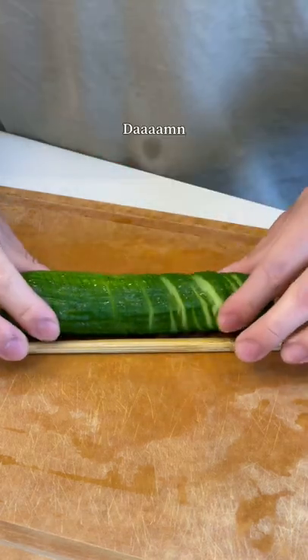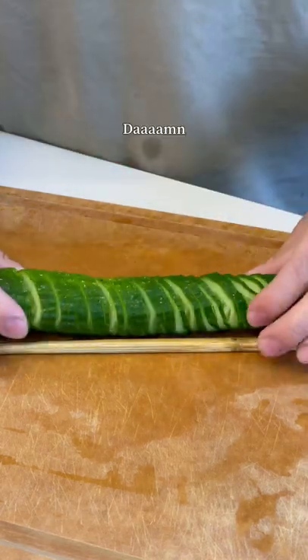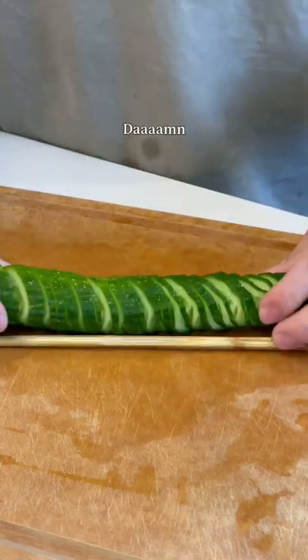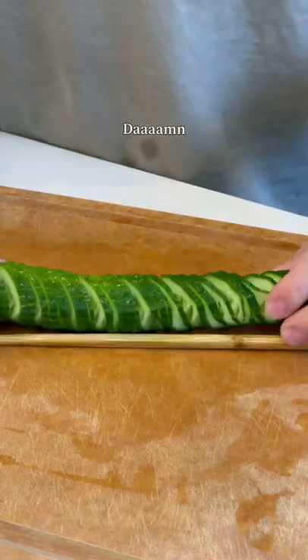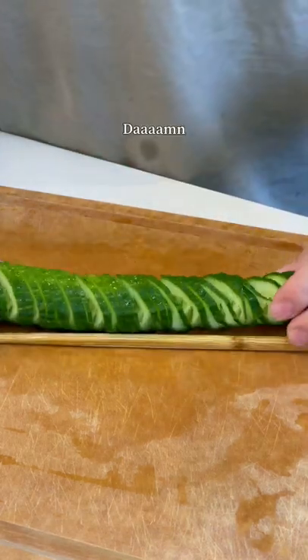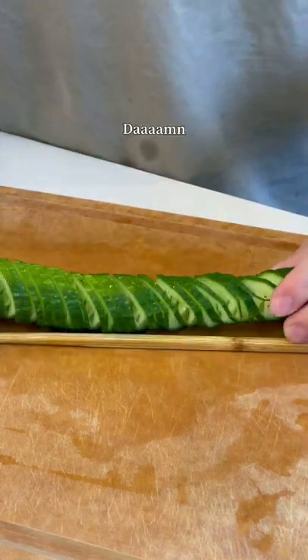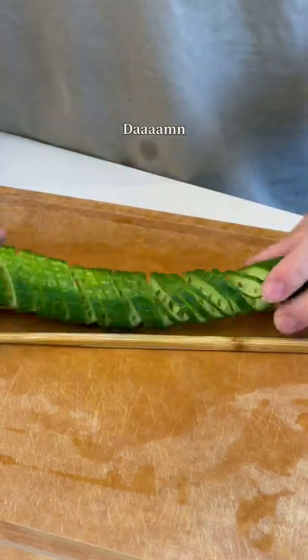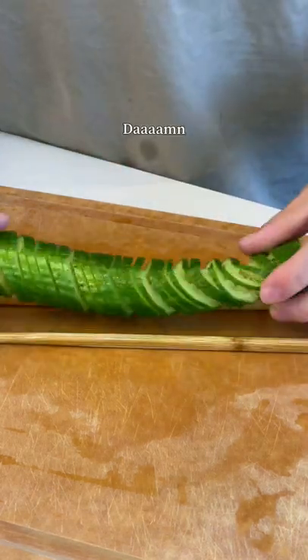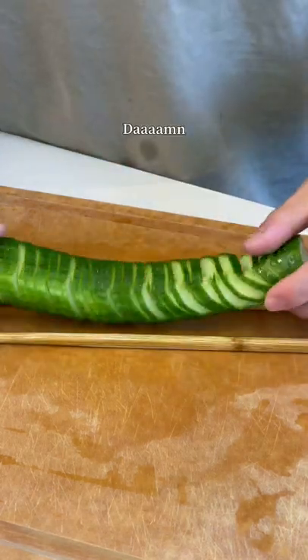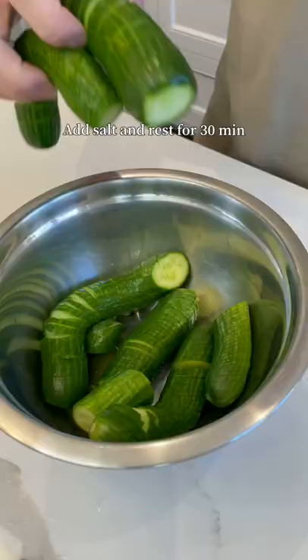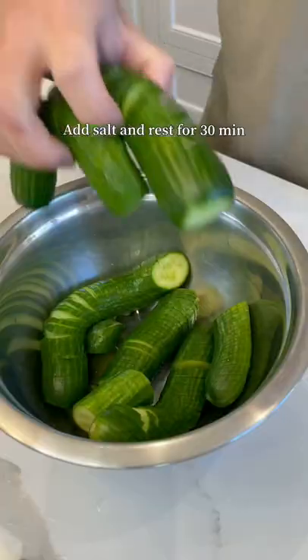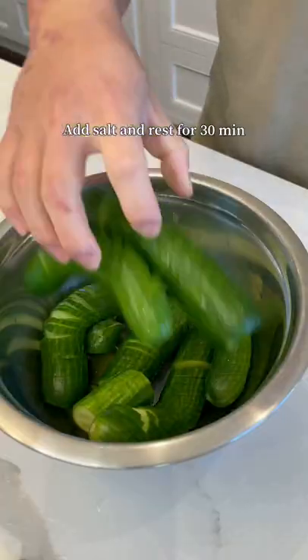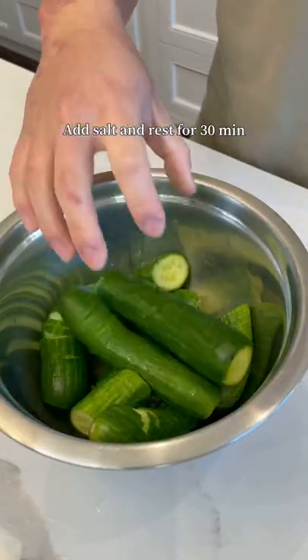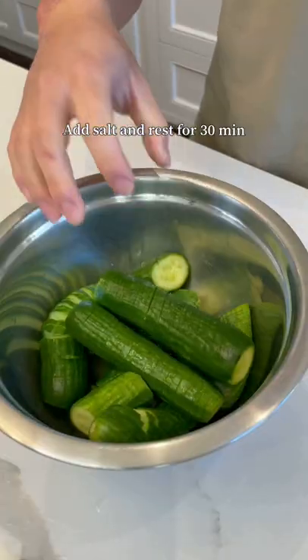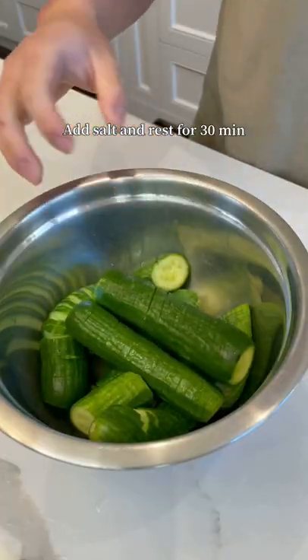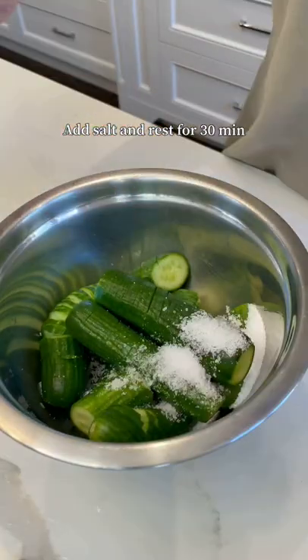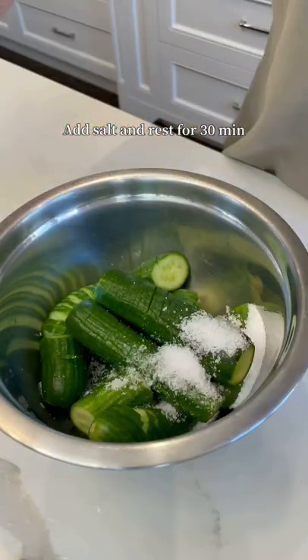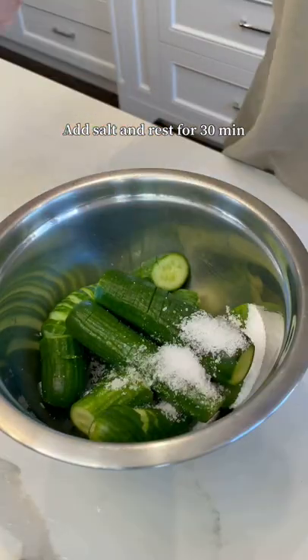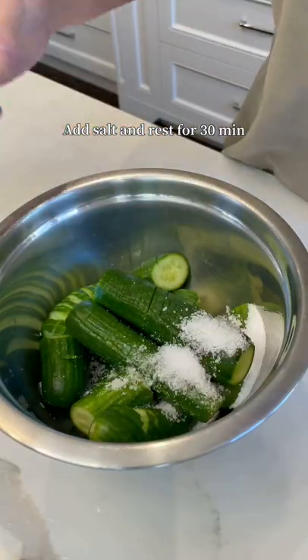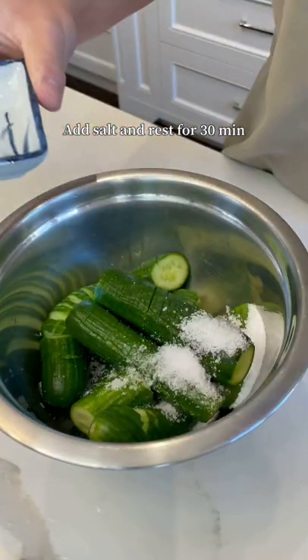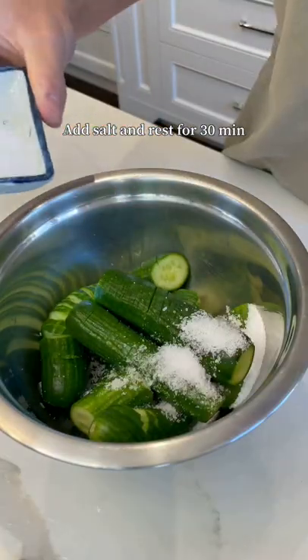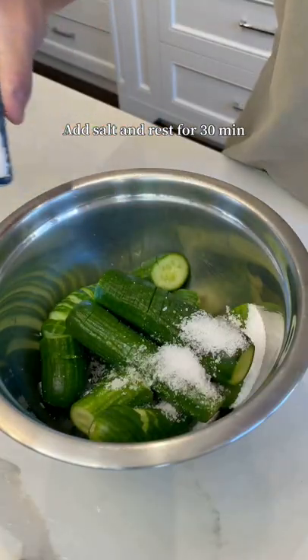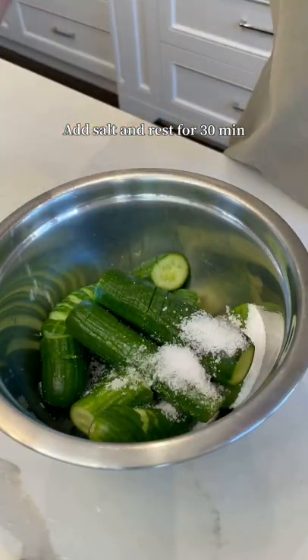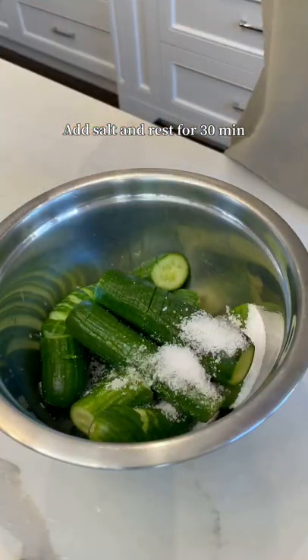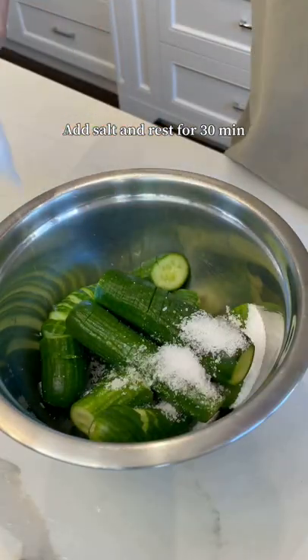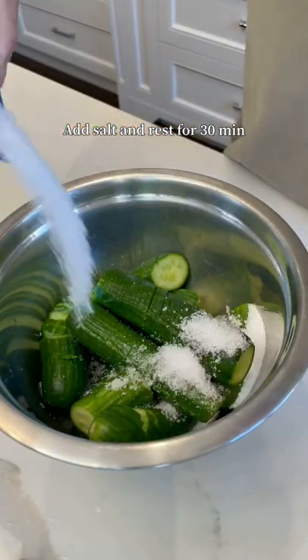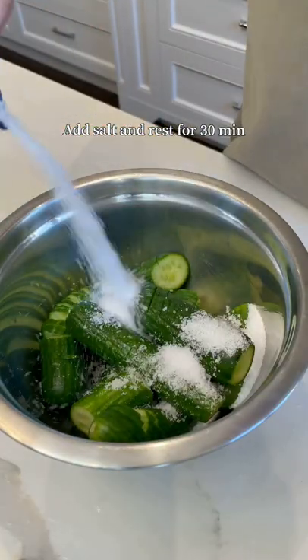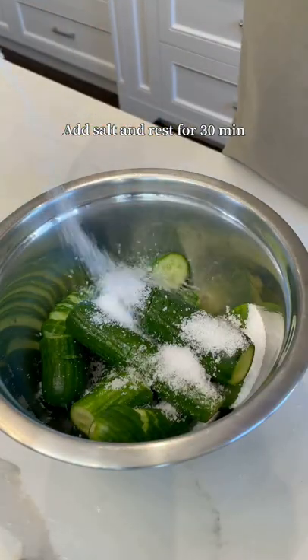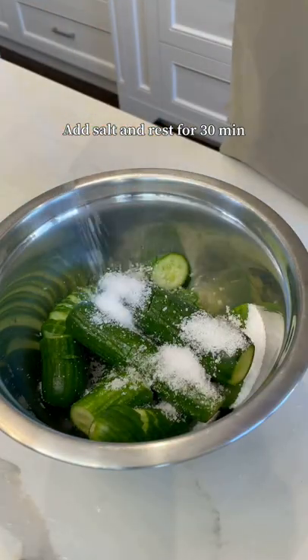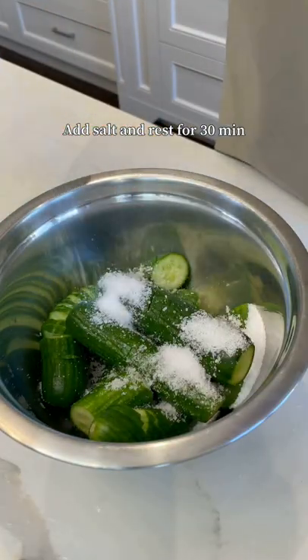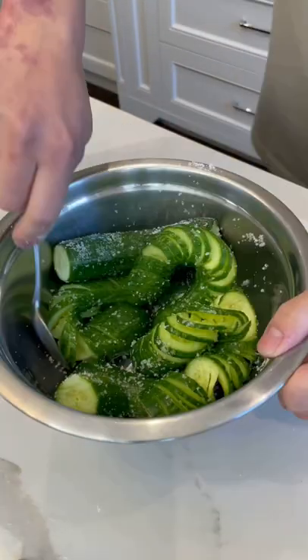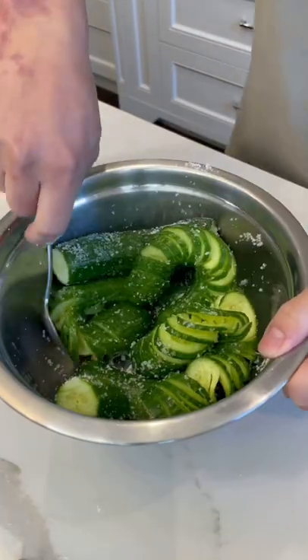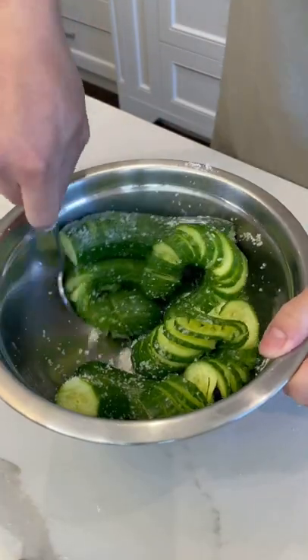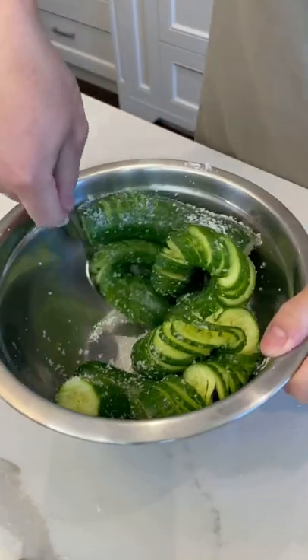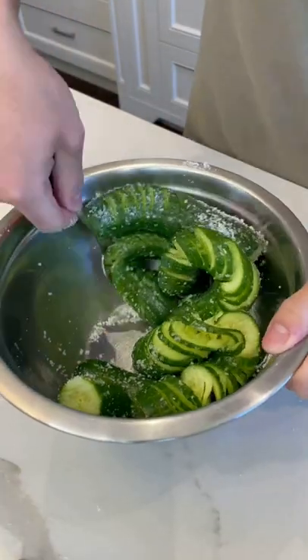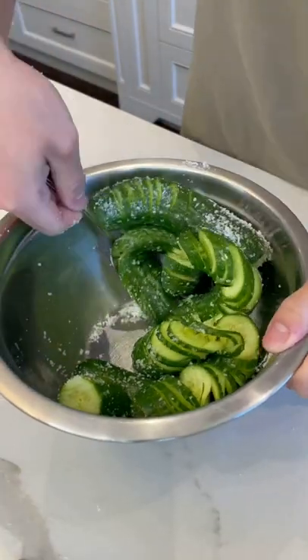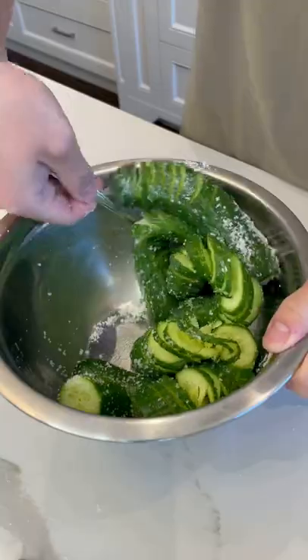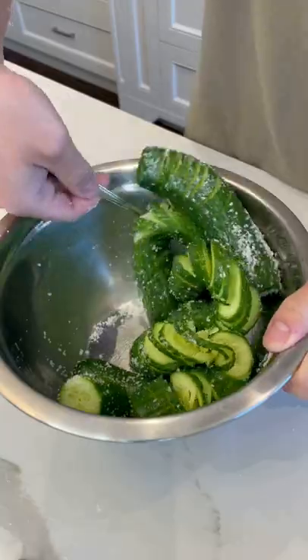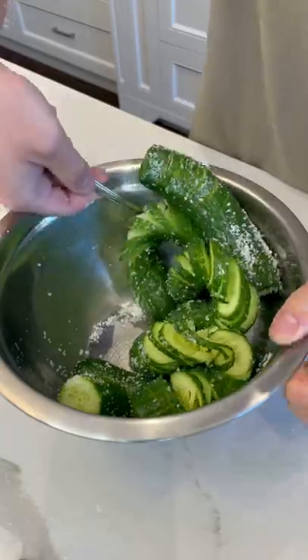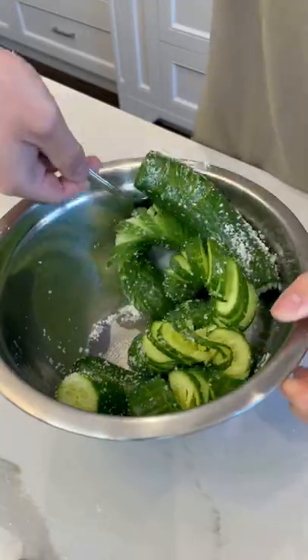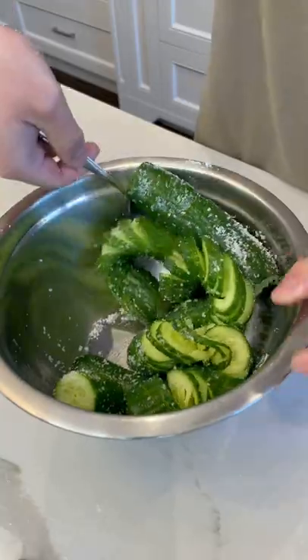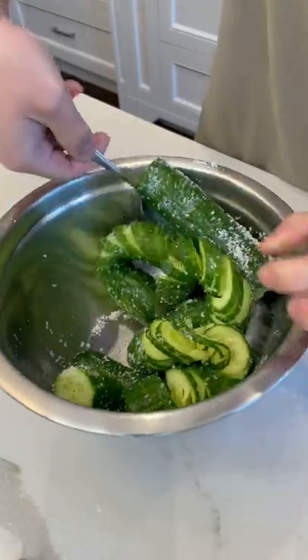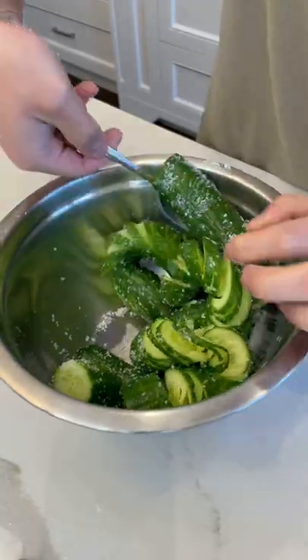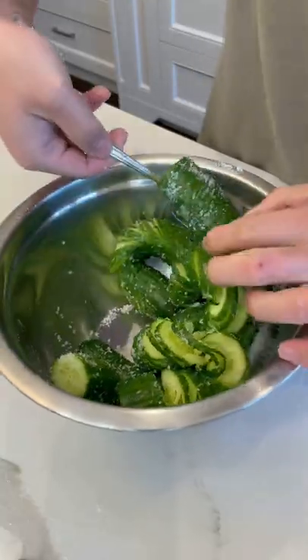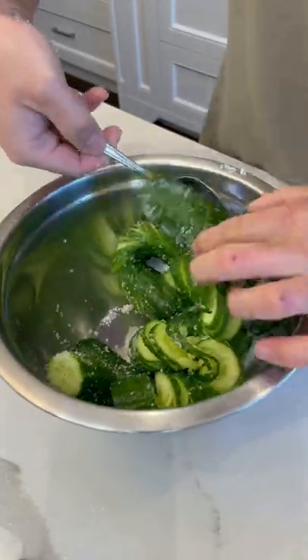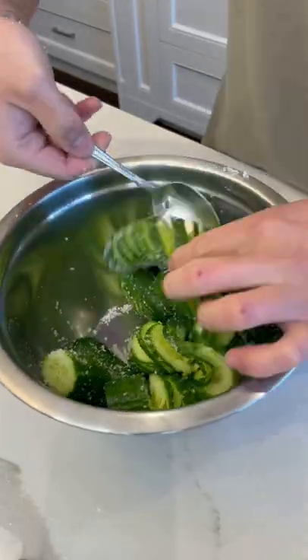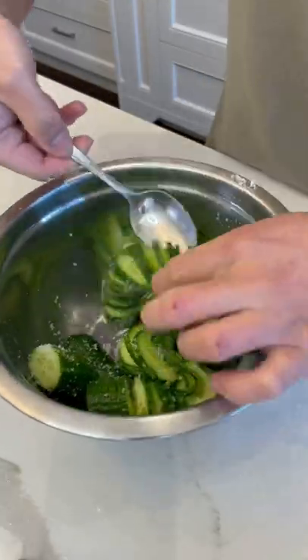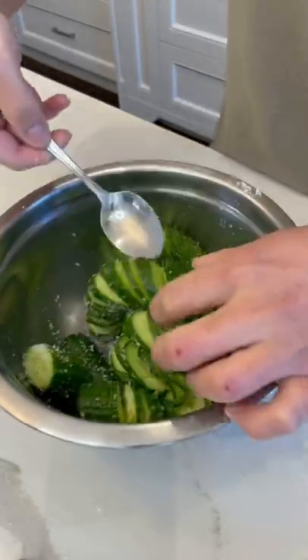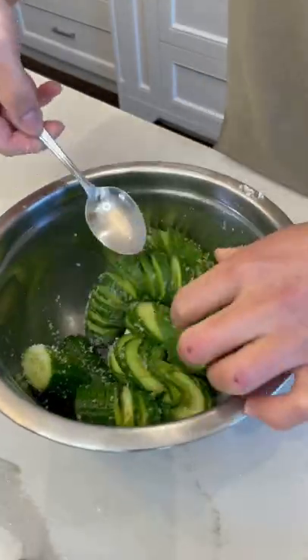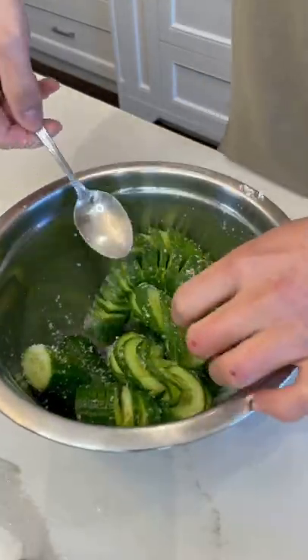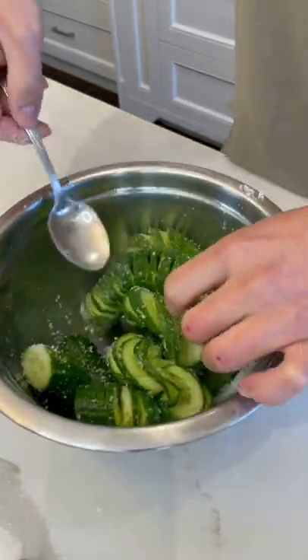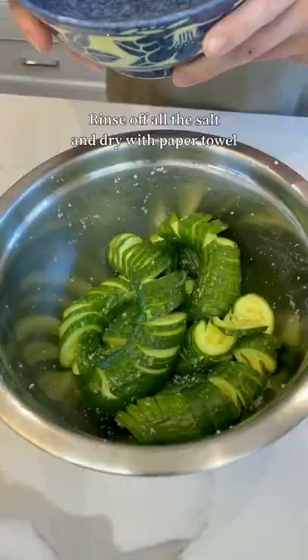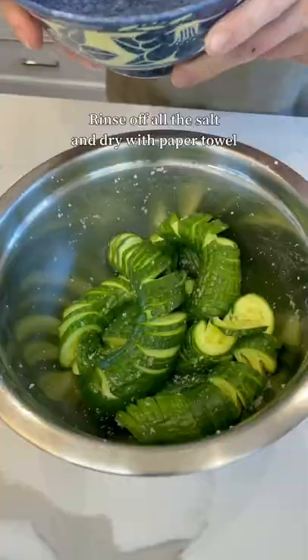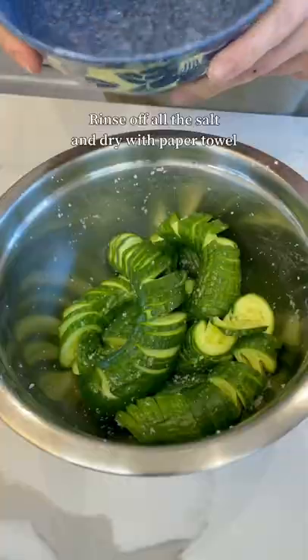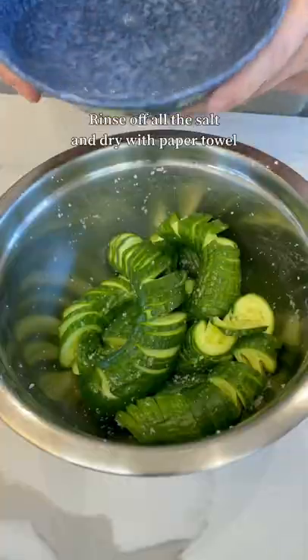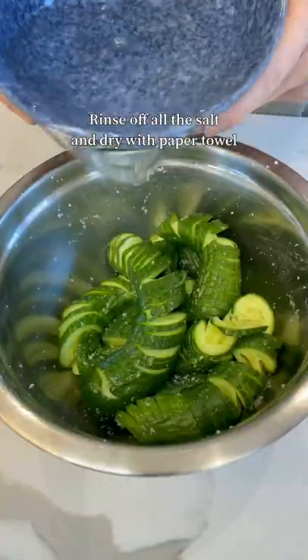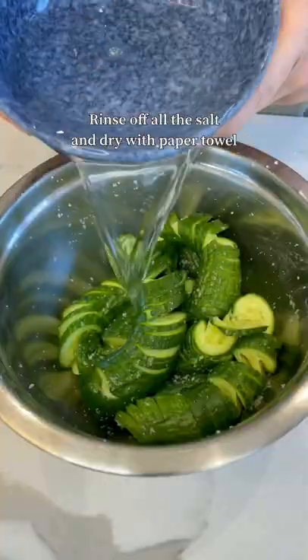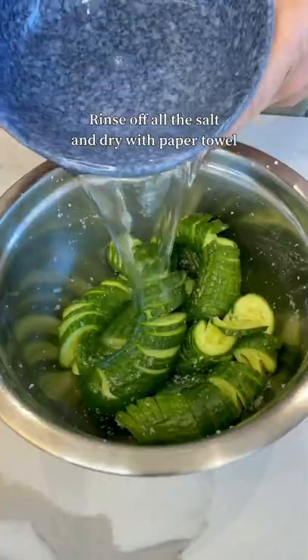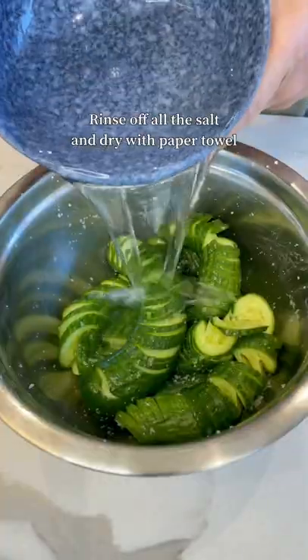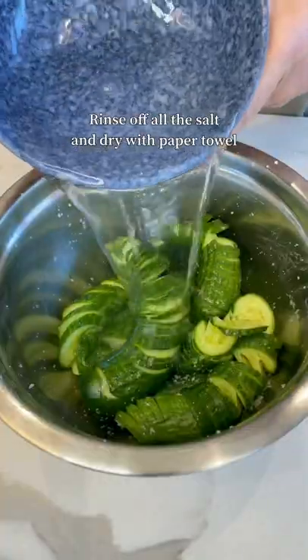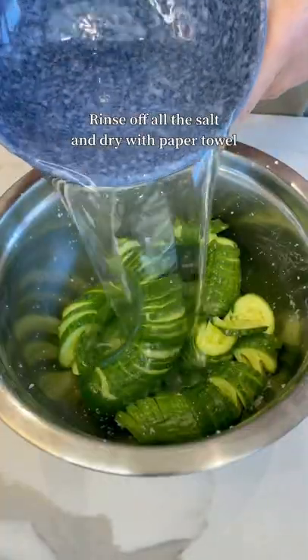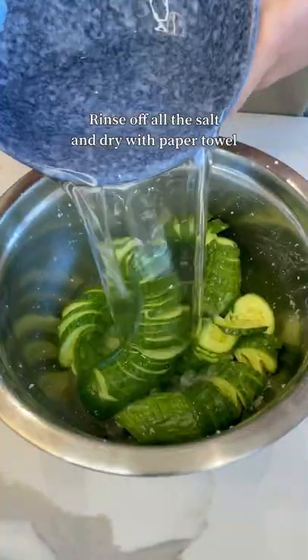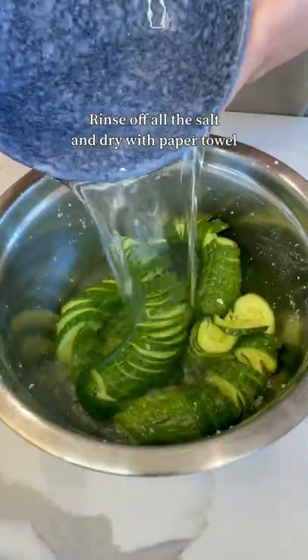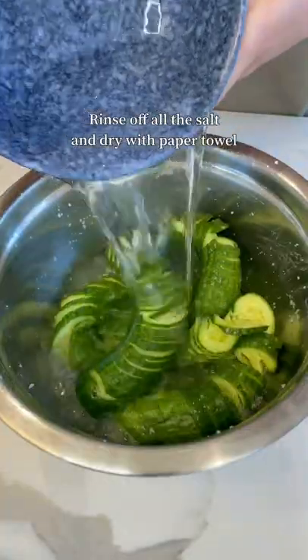Damn. Salt to draw moisture. Now rinse off all the salt.